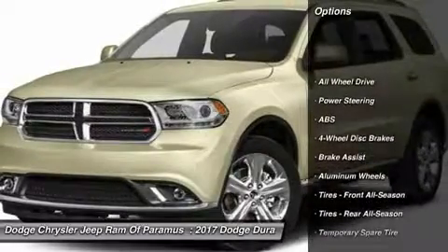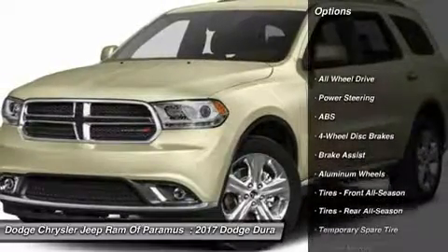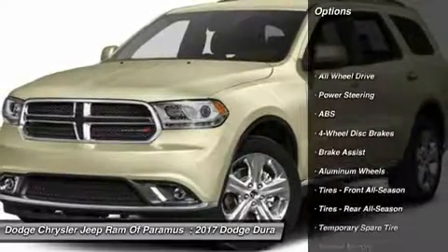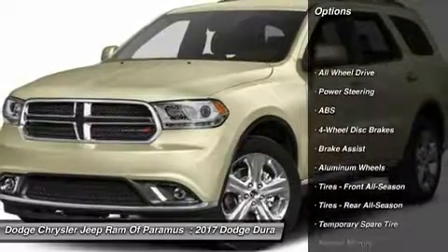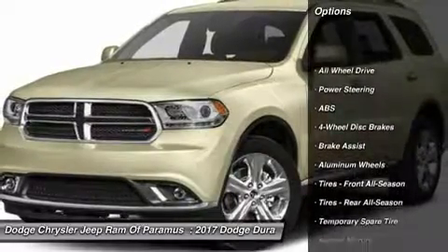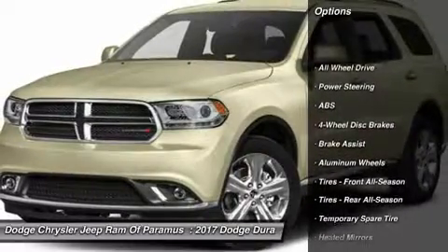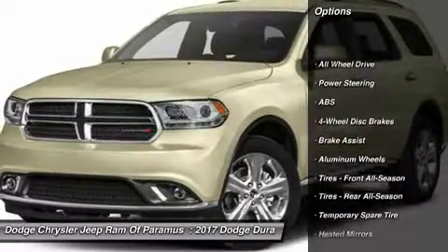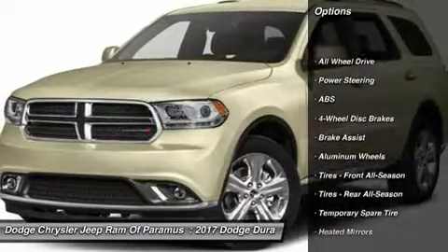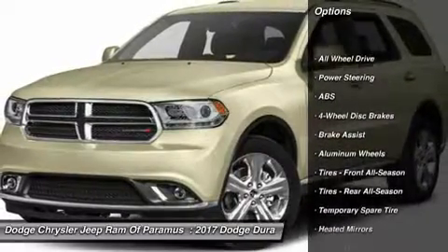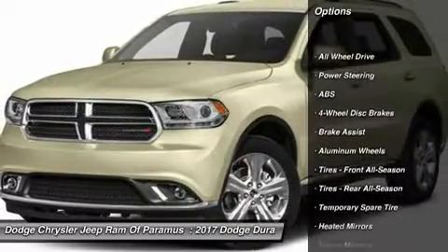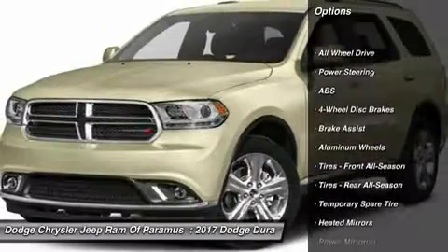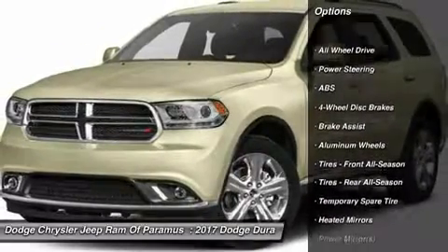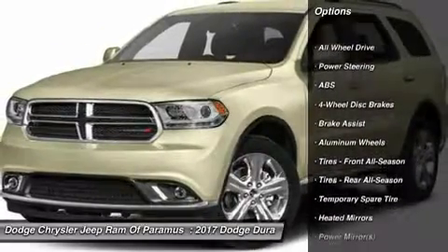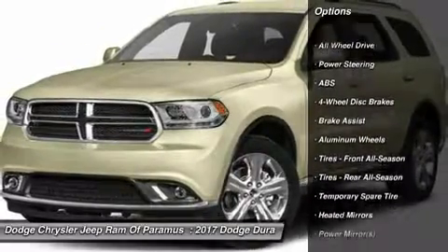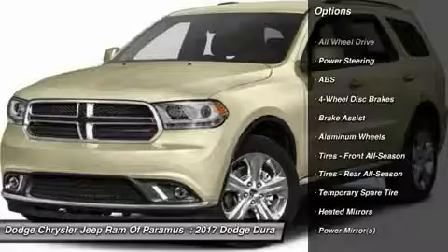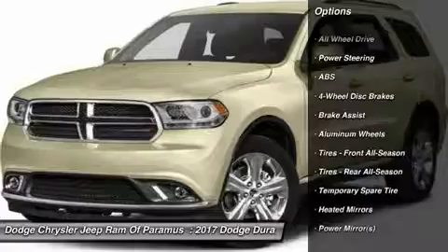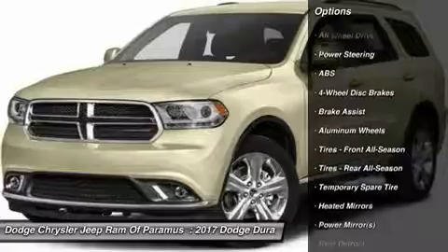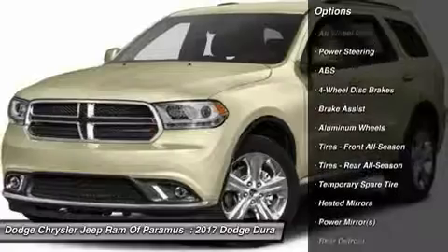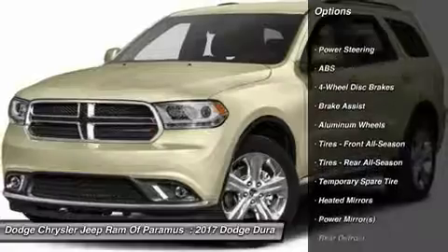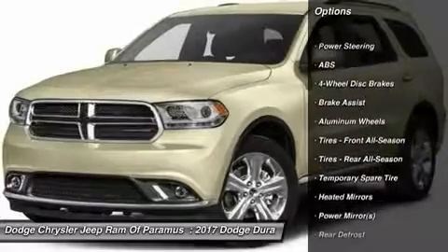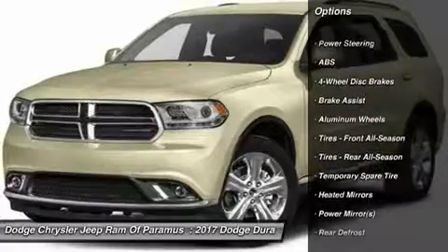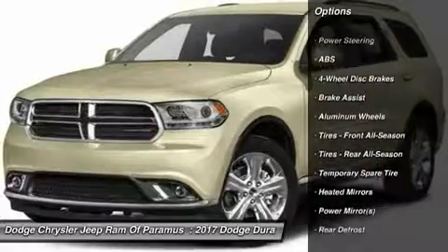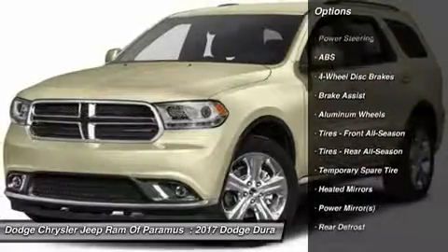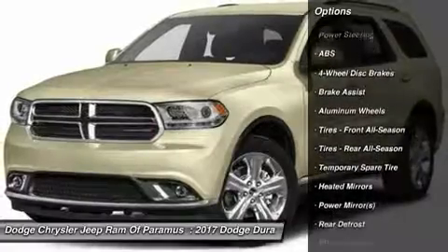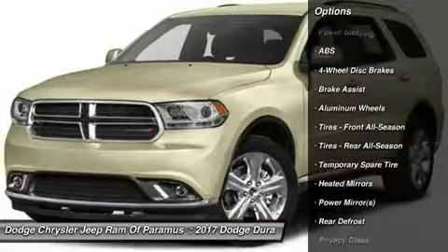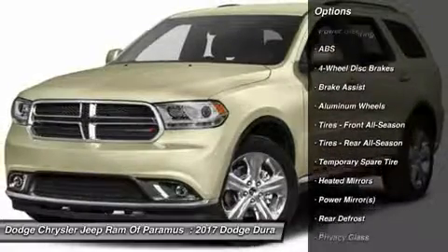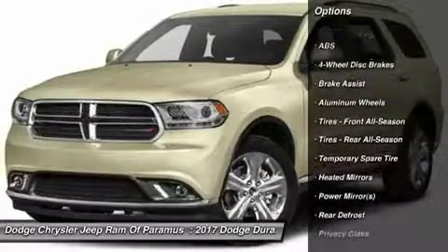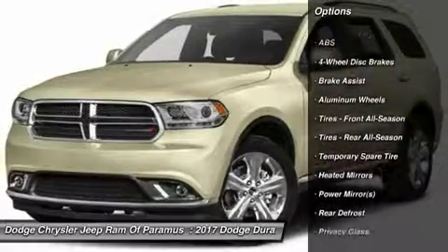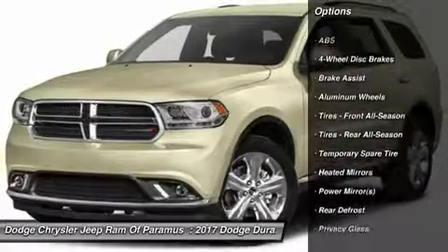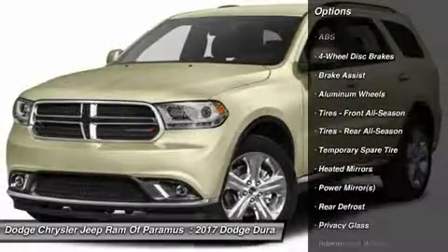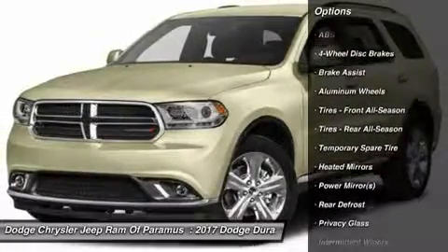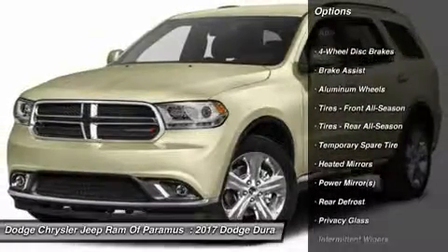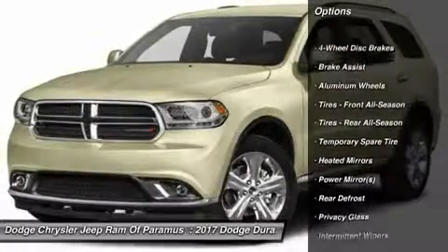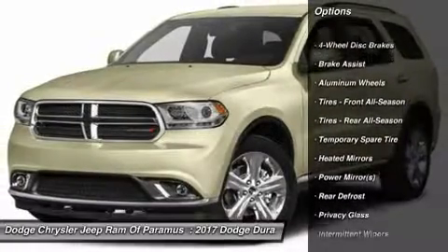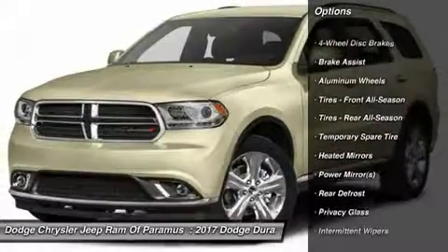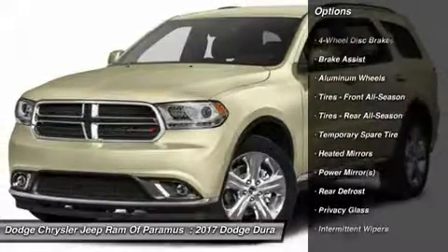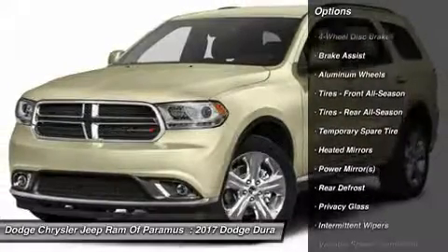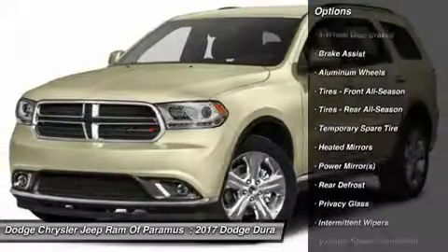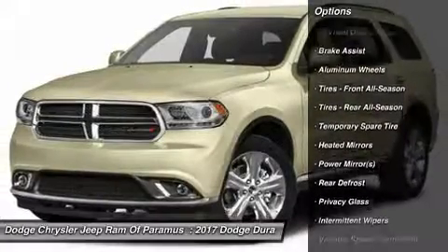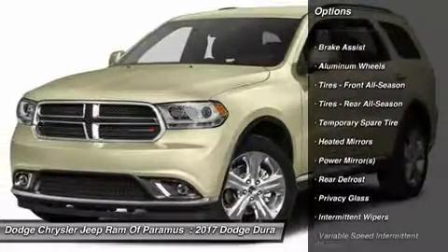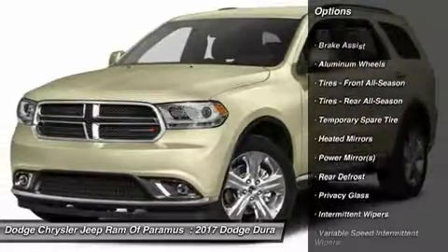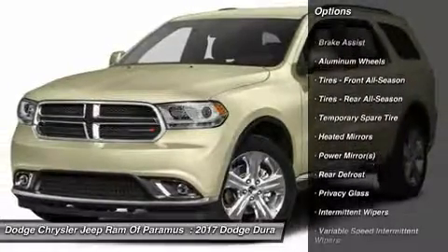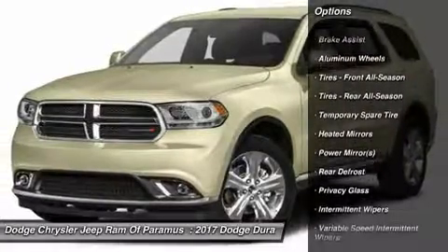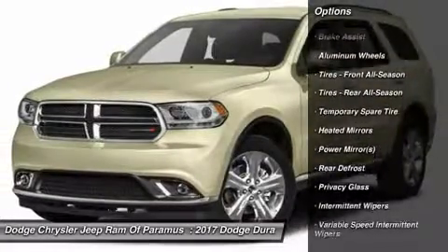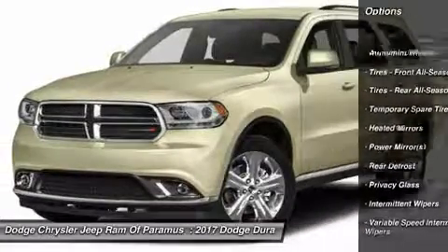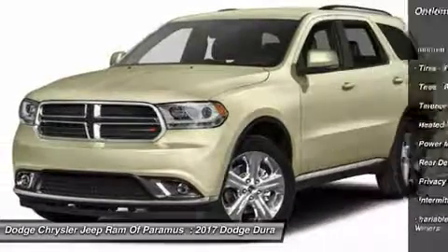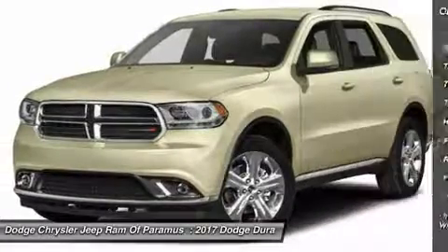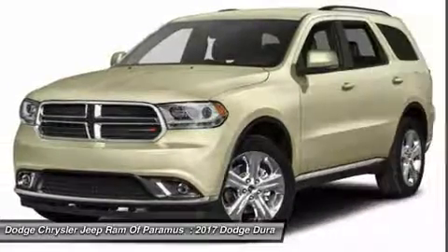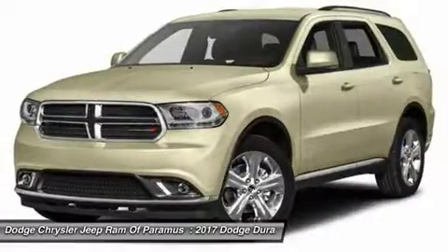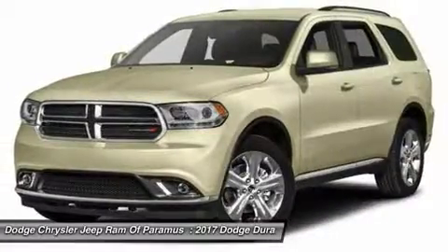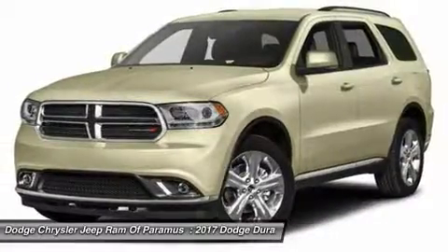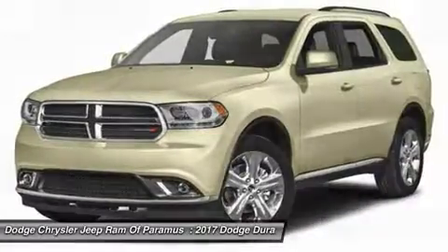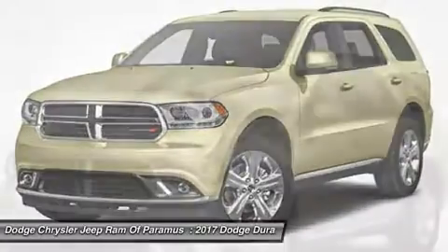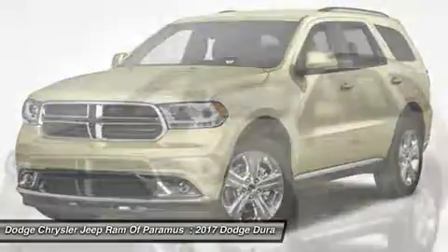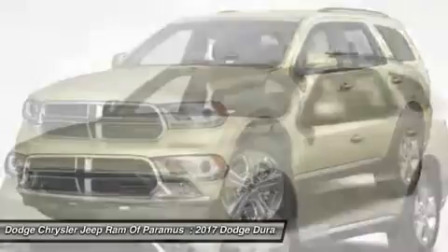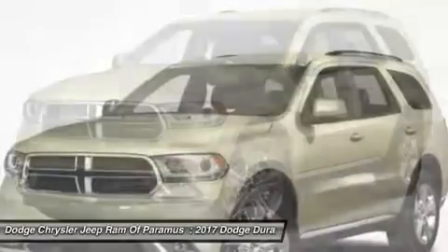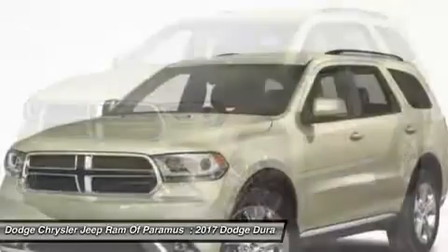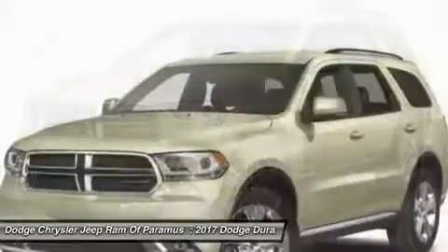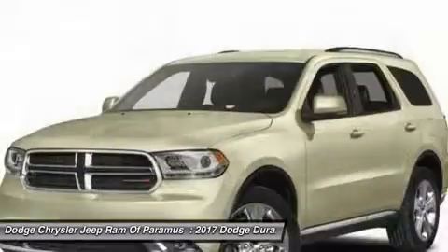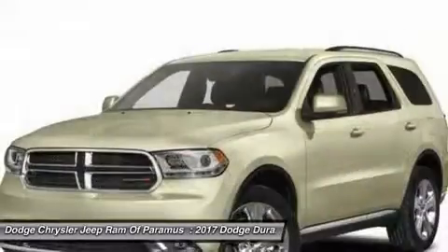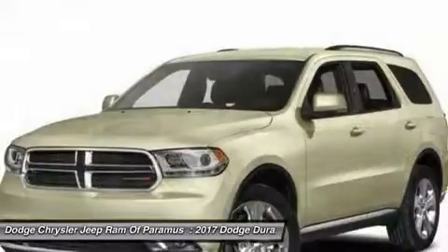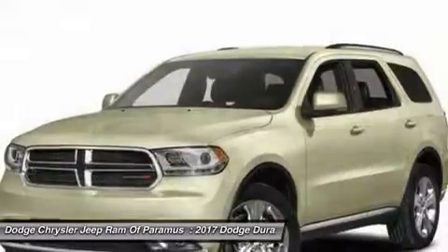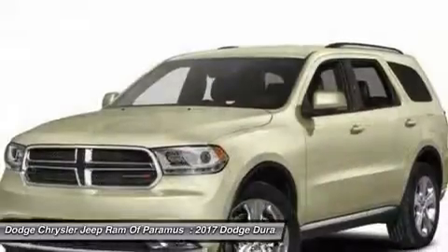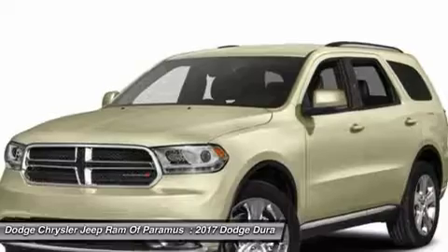Keyless entry. Traction control. Anti-lock braking system. All-wheel drive. Steering wheel audio controls.